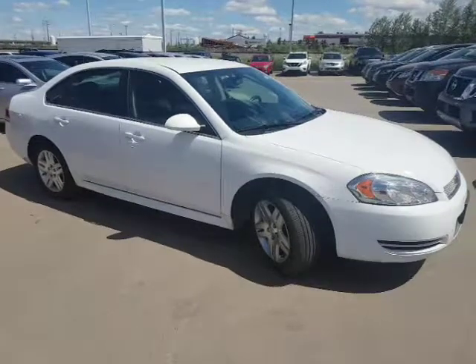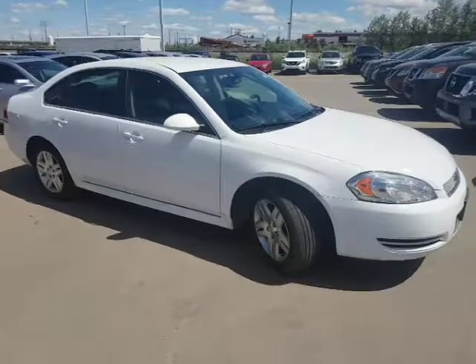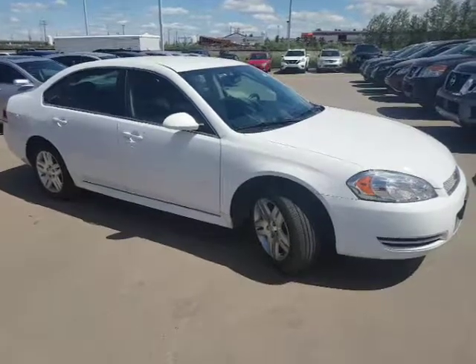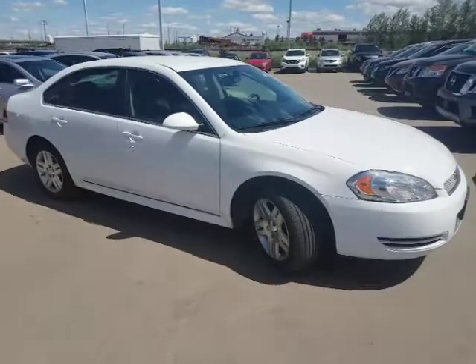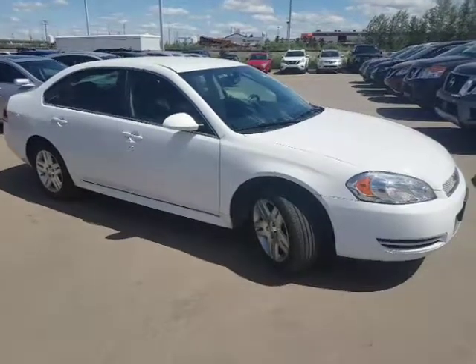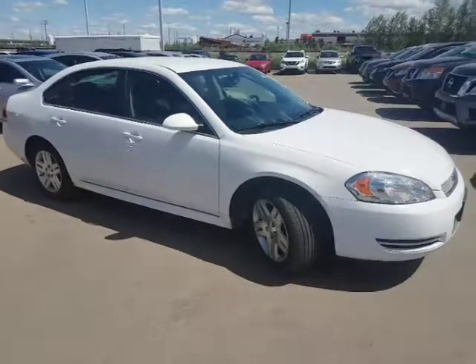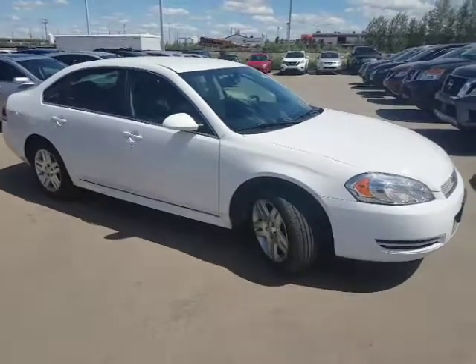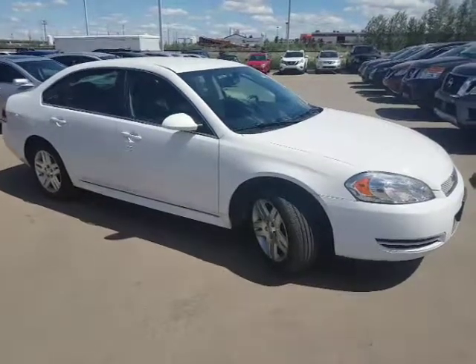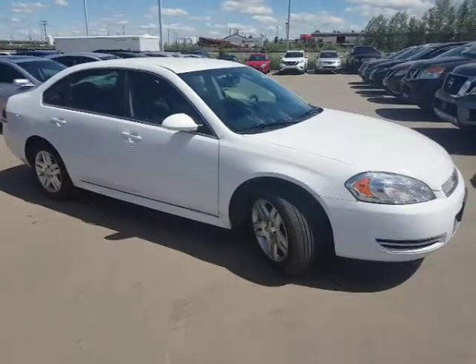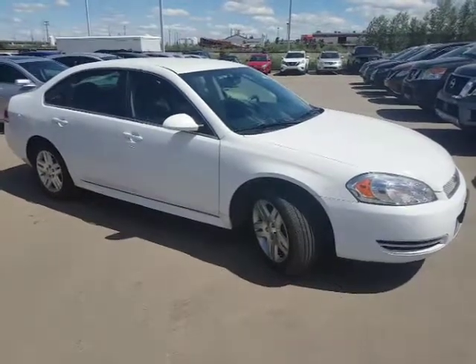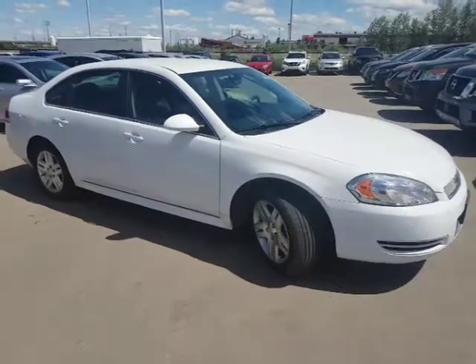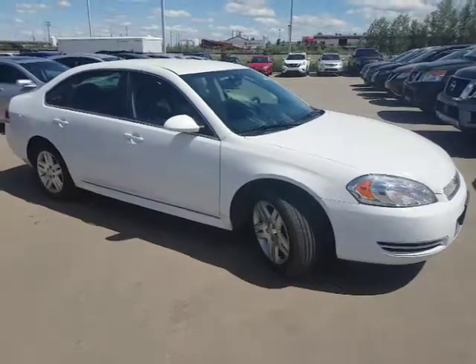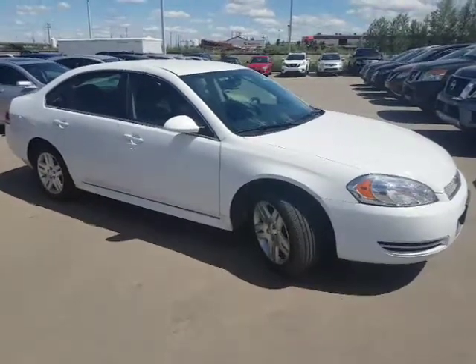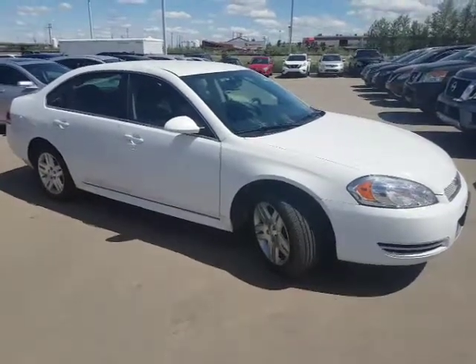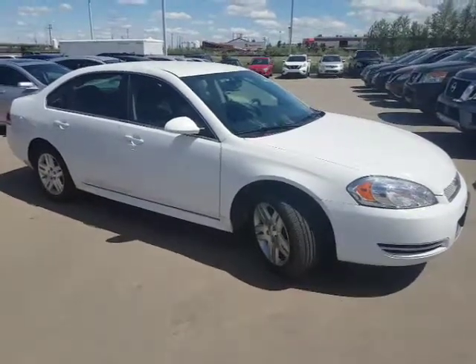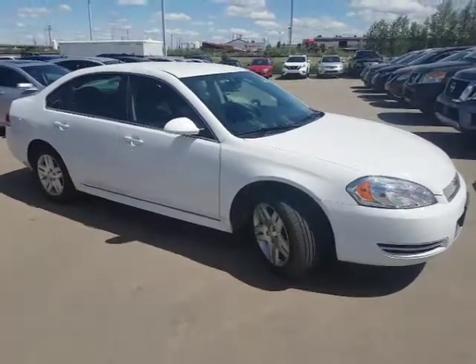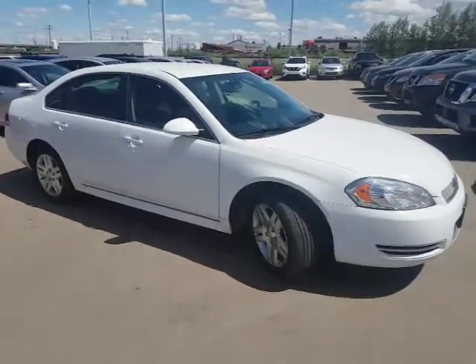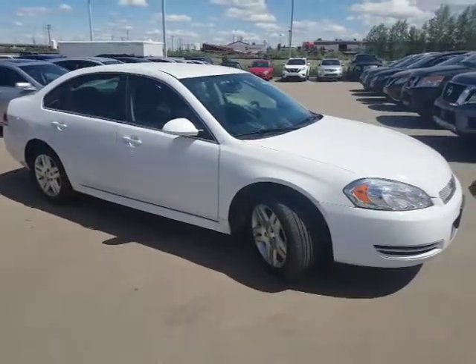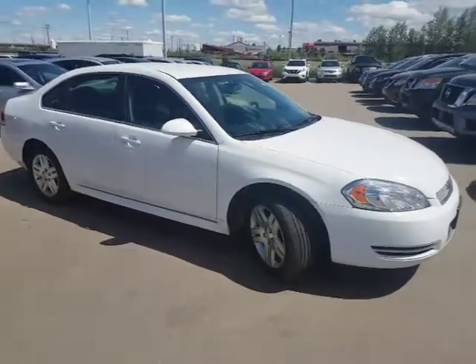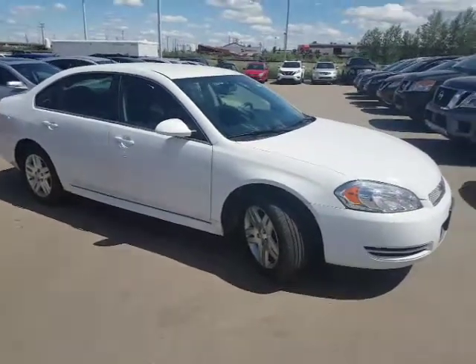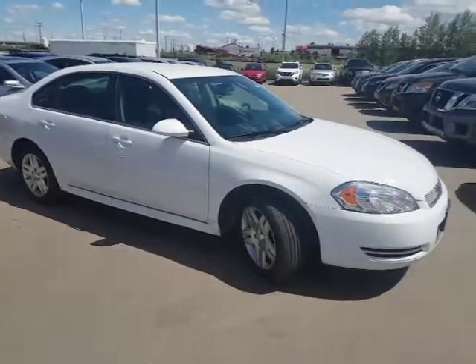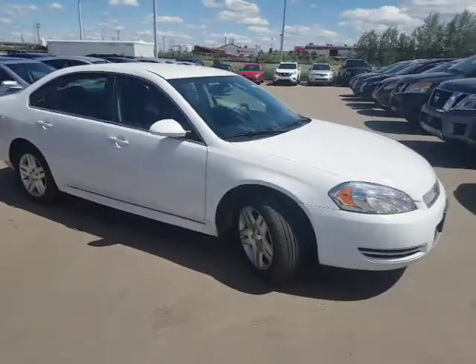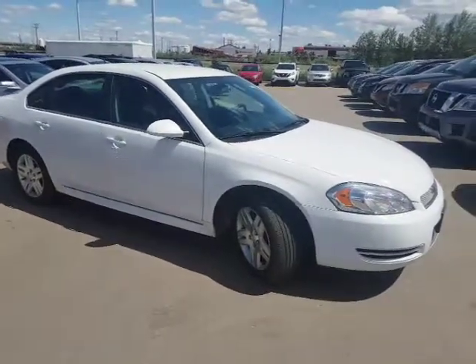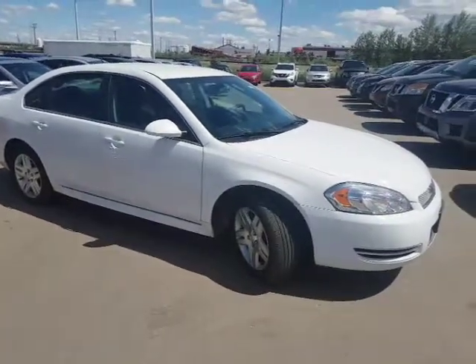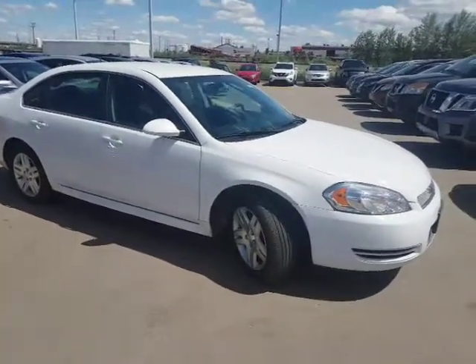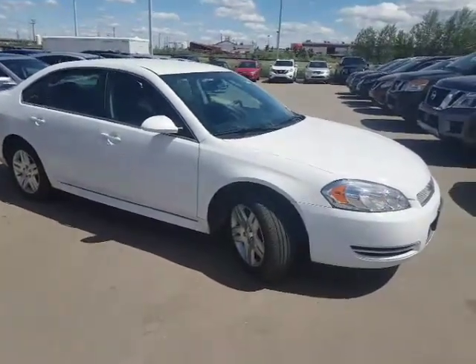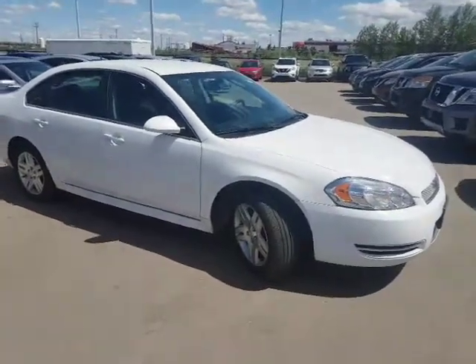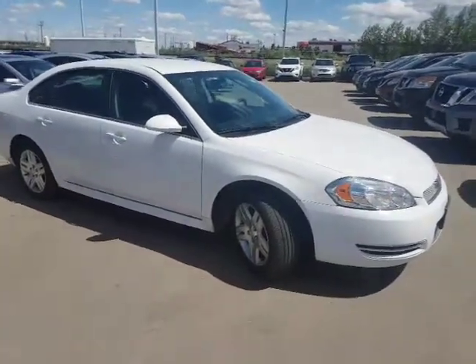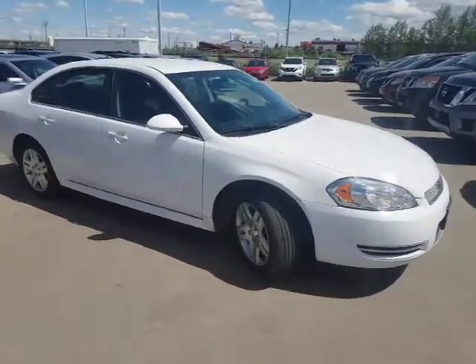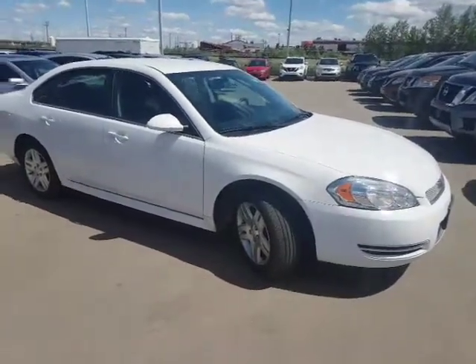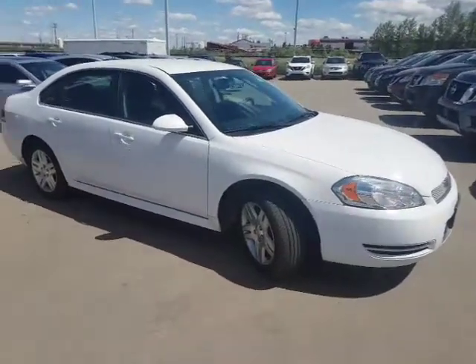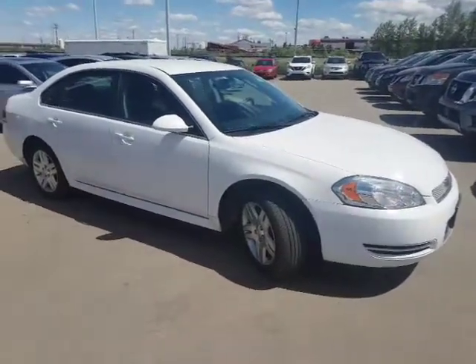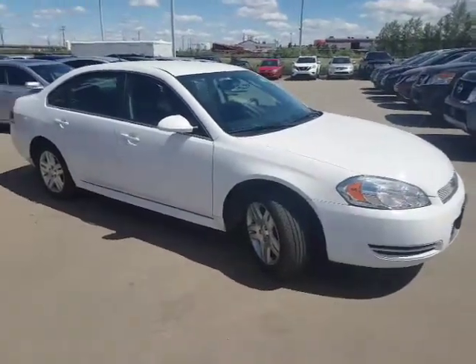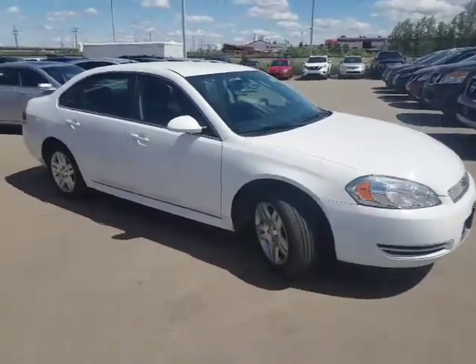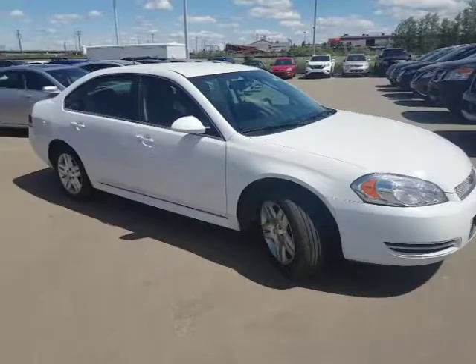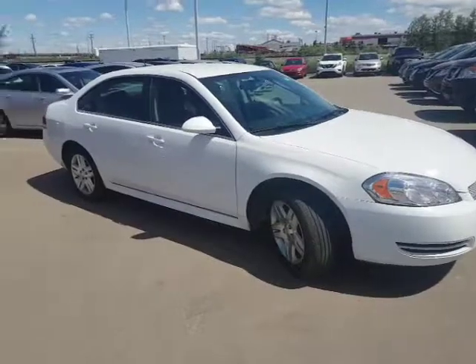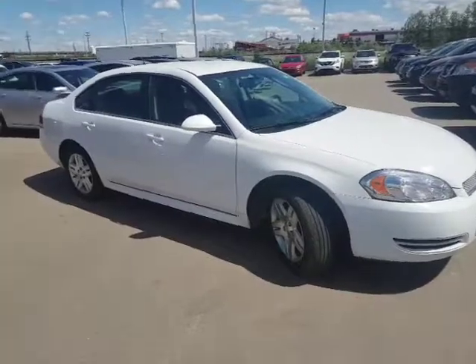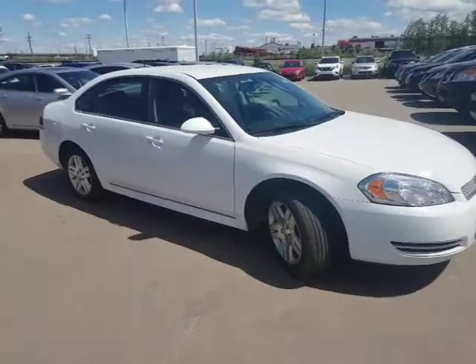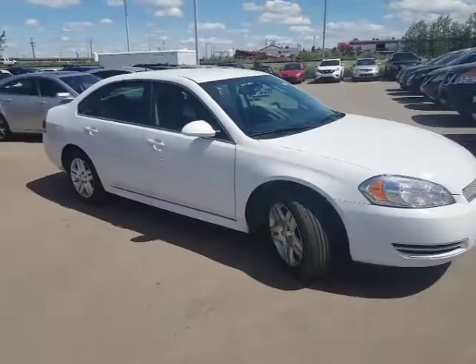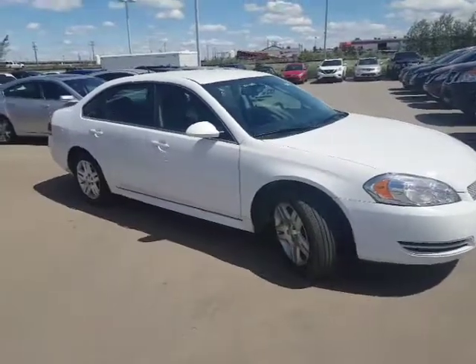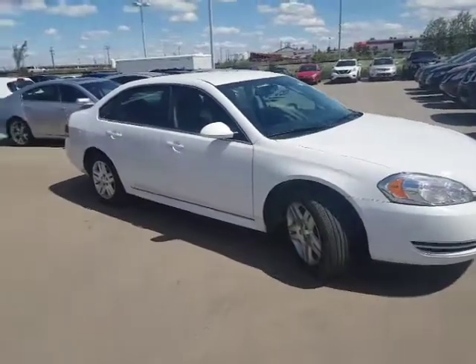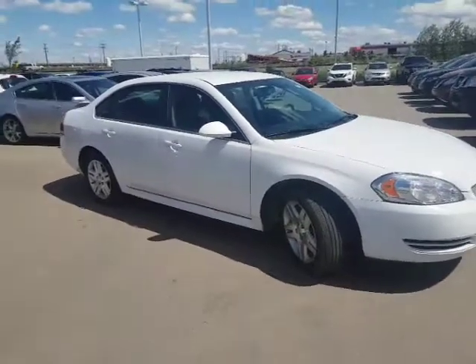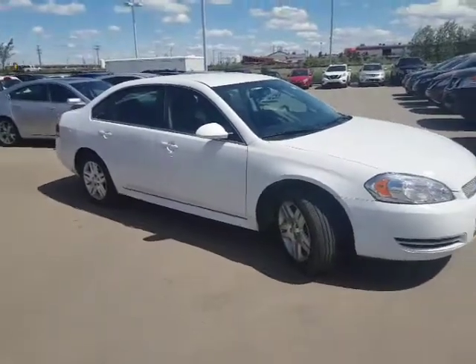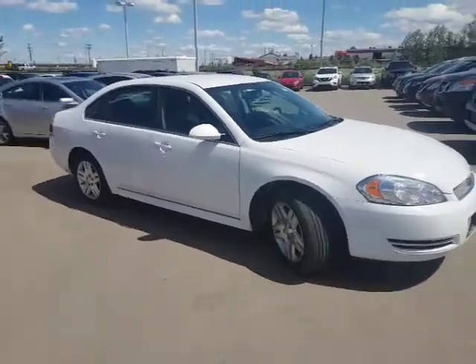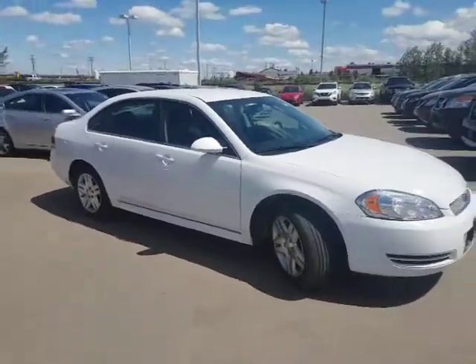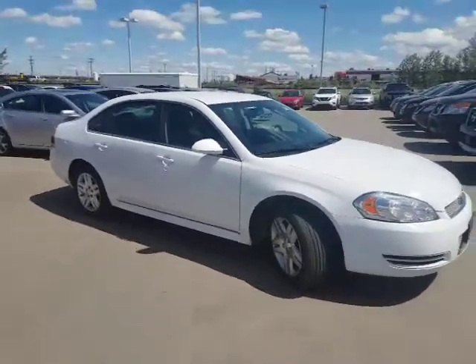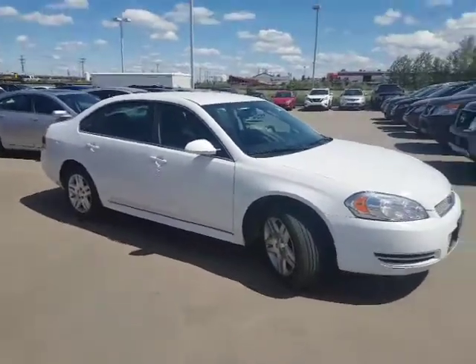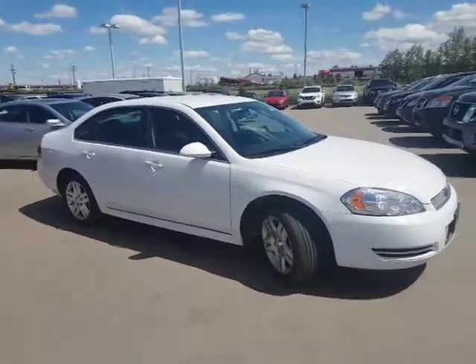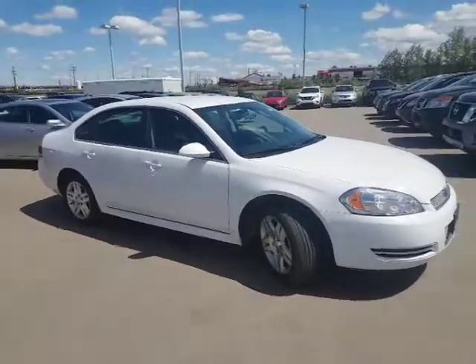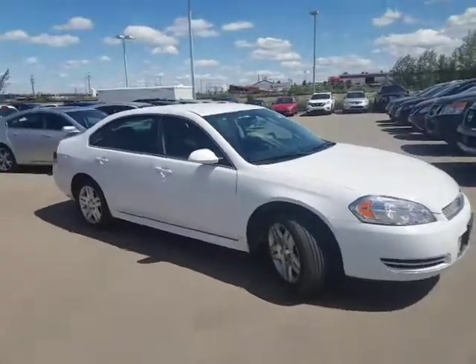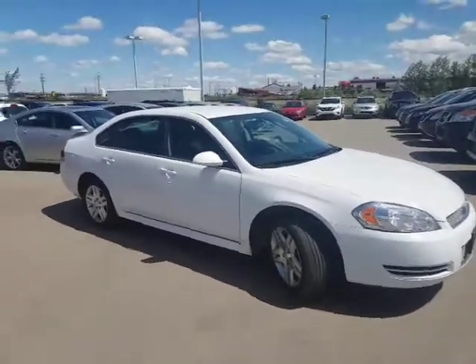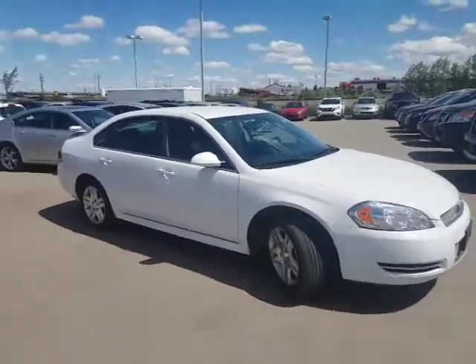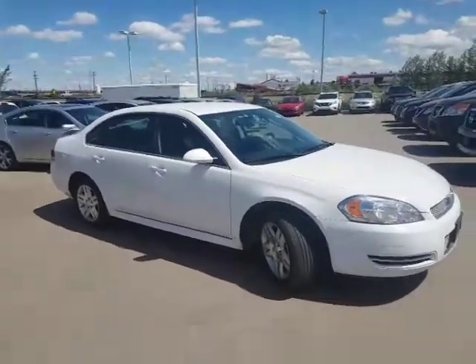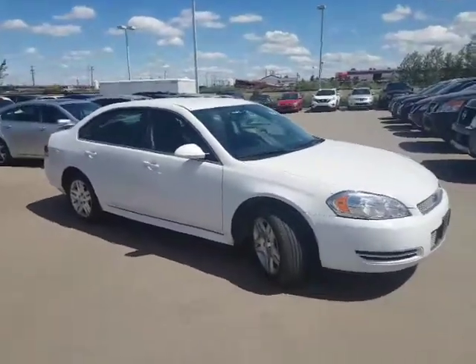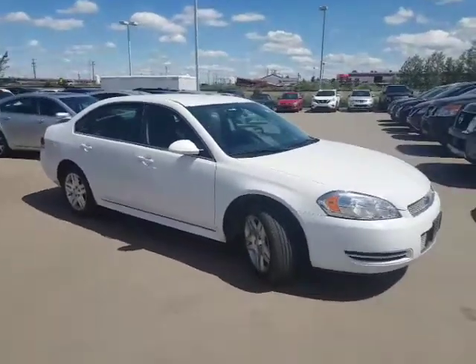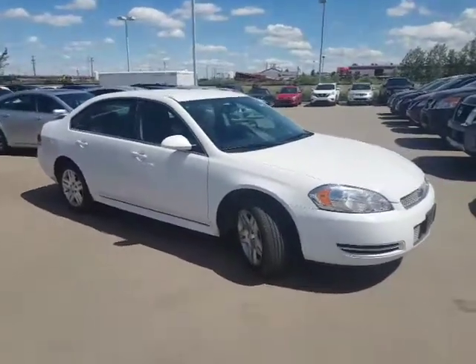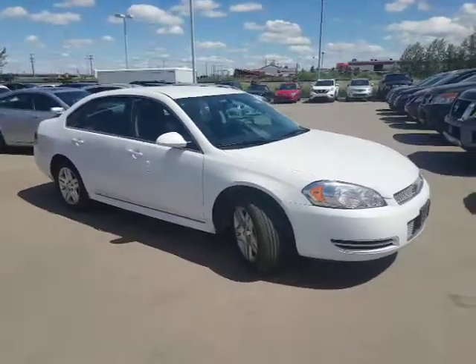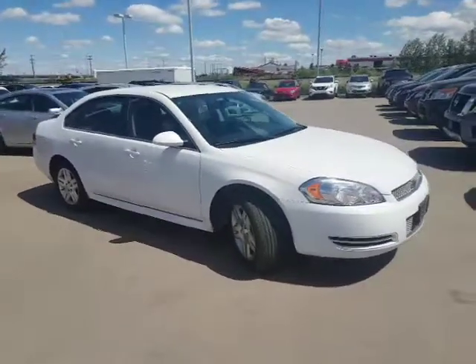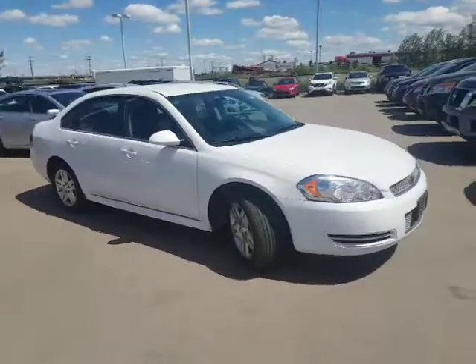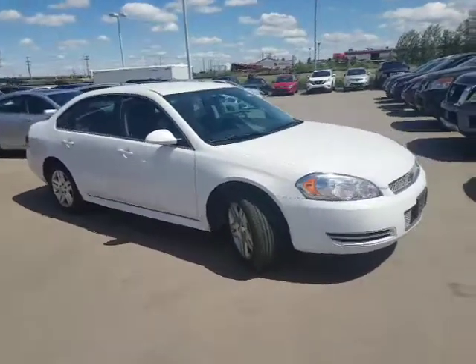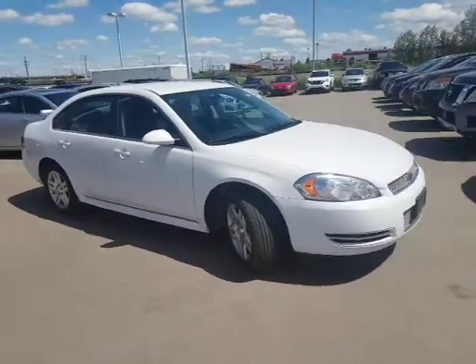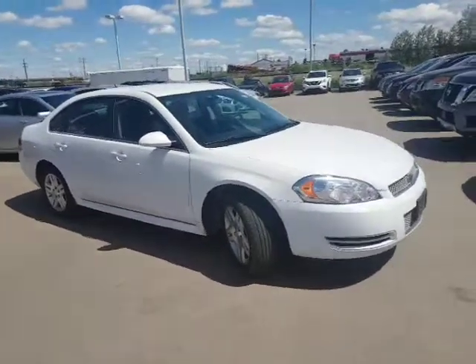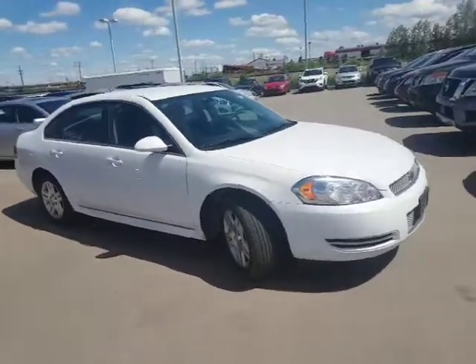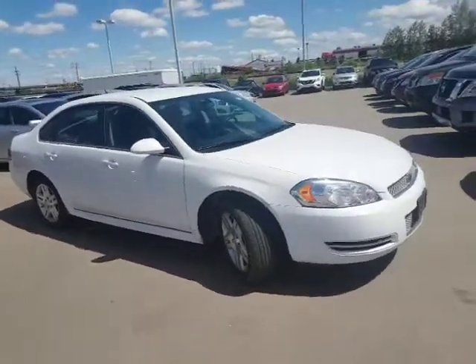Good afternoon, it's Roger here from LA Nissan. I wanted to thank you for your interest in the 2013 Chevy Impala.